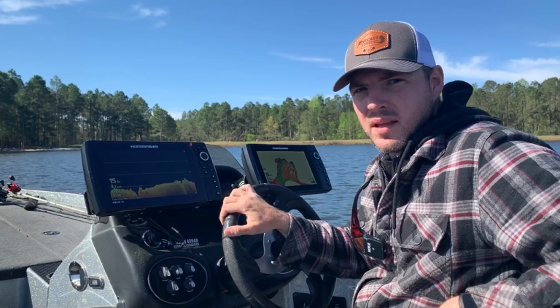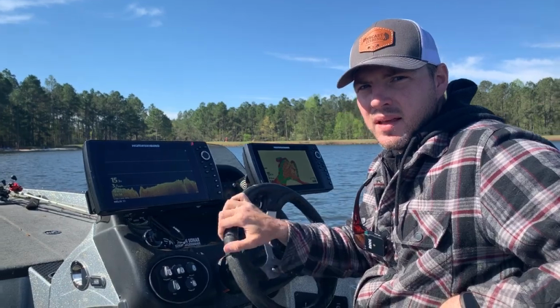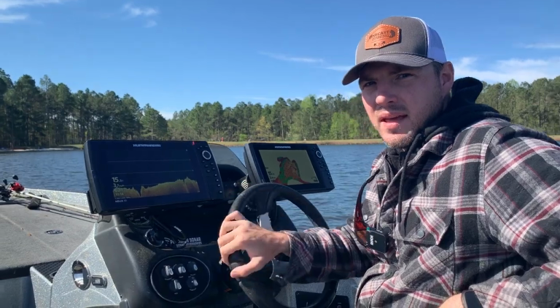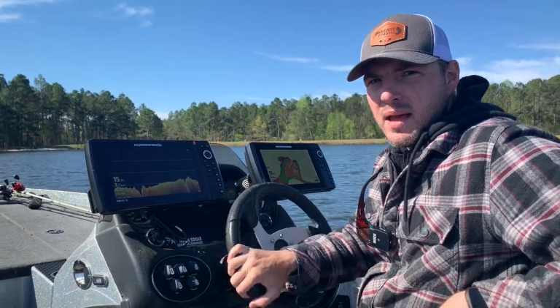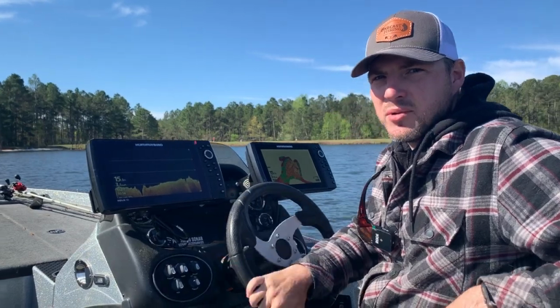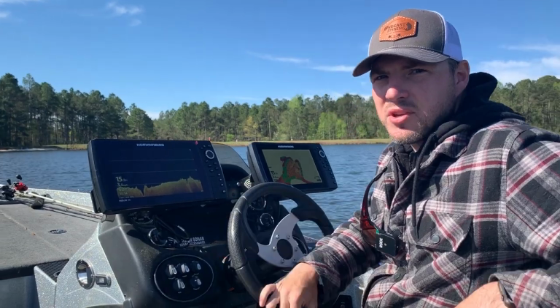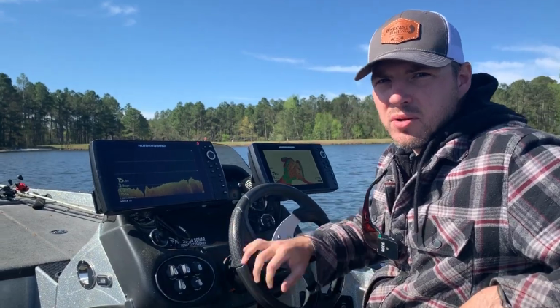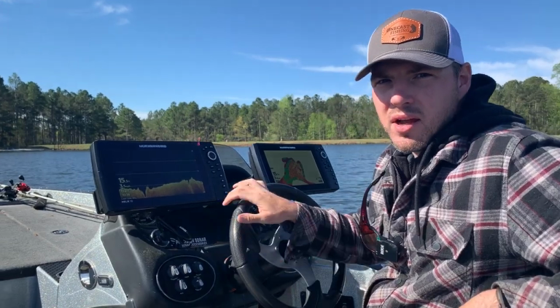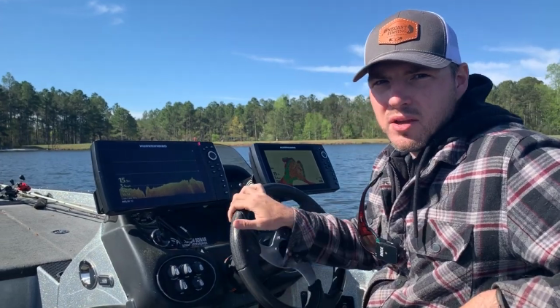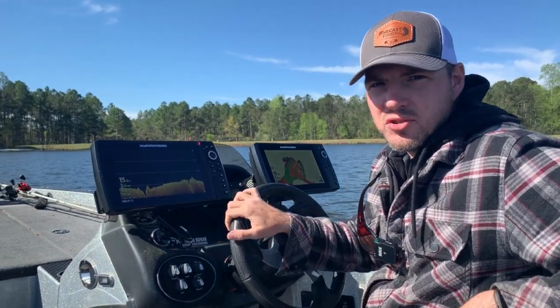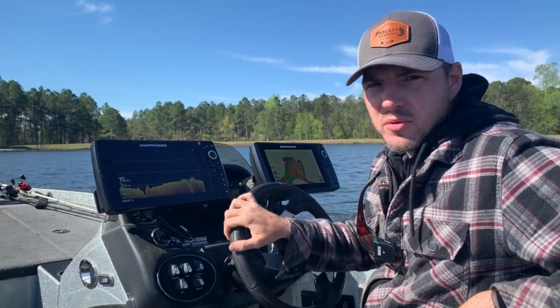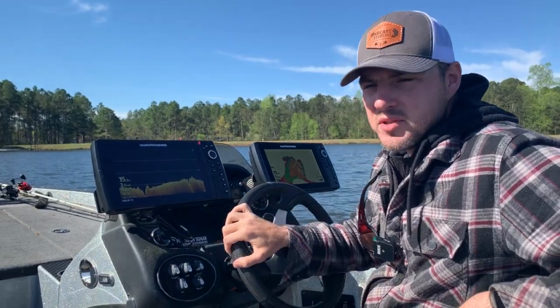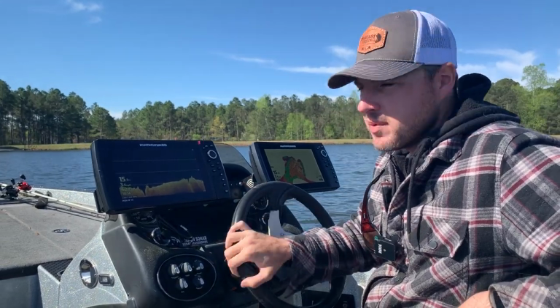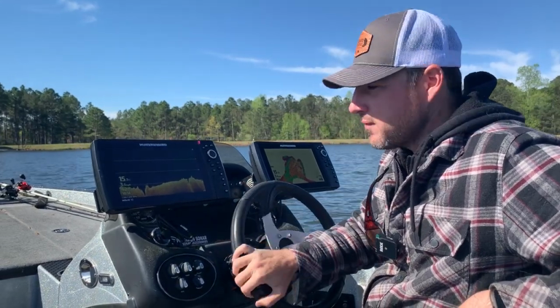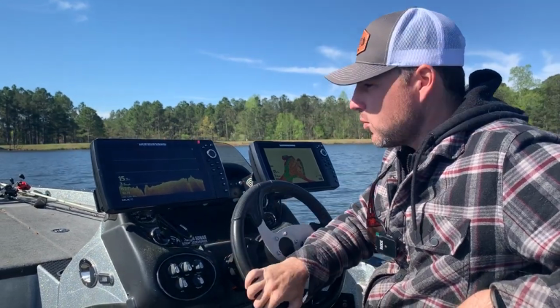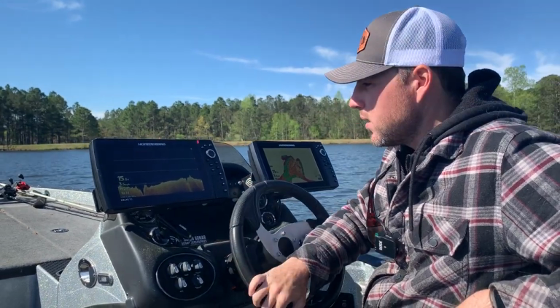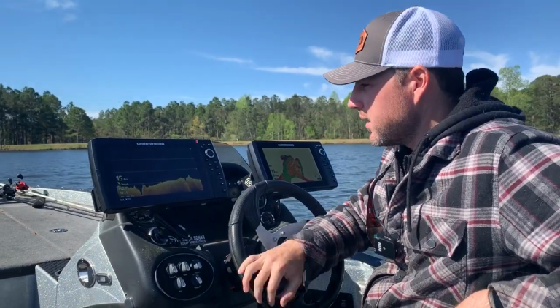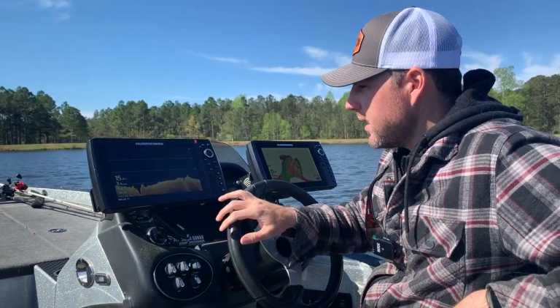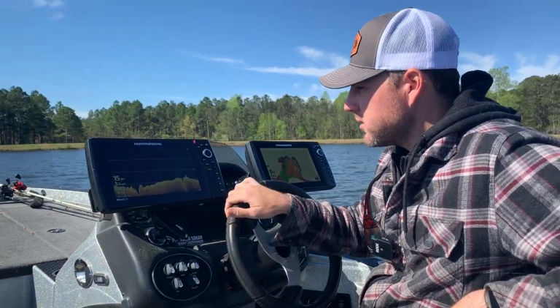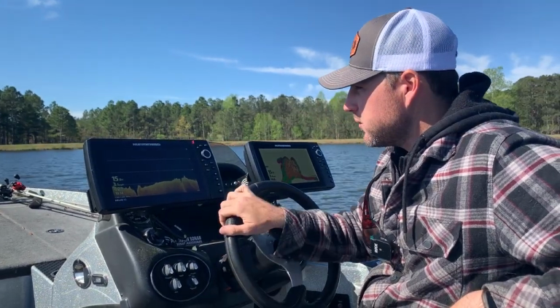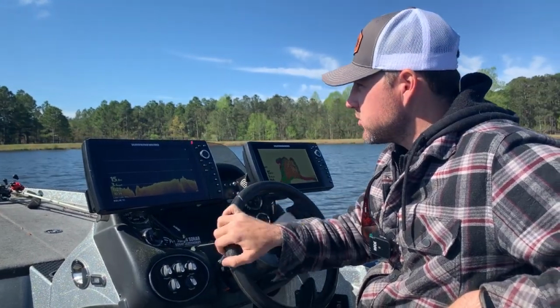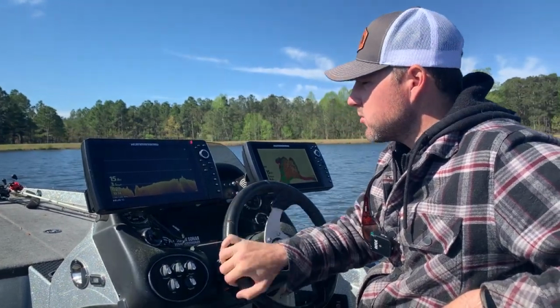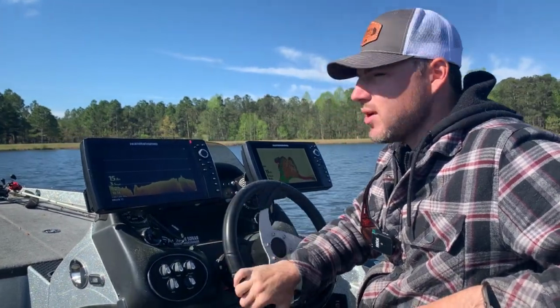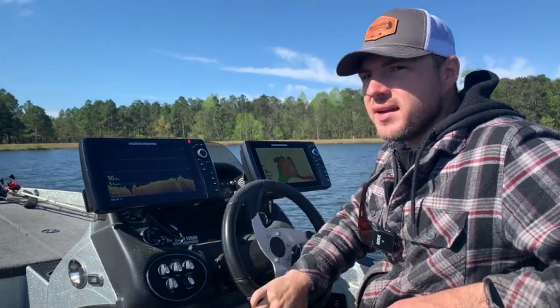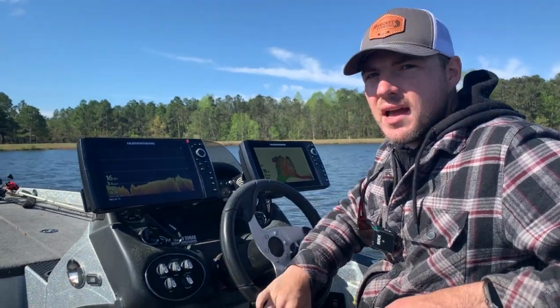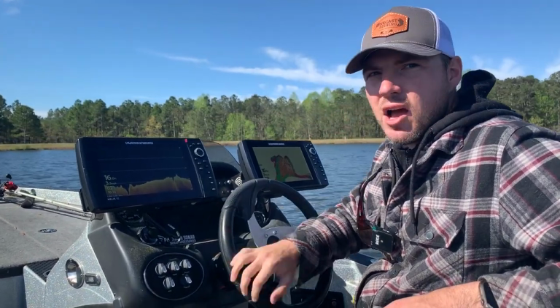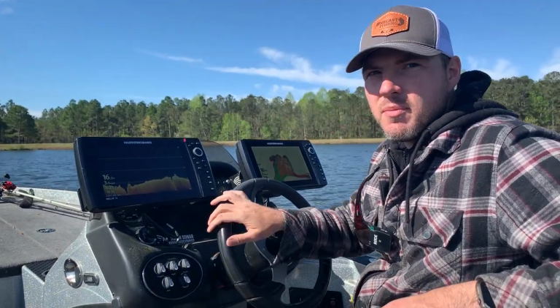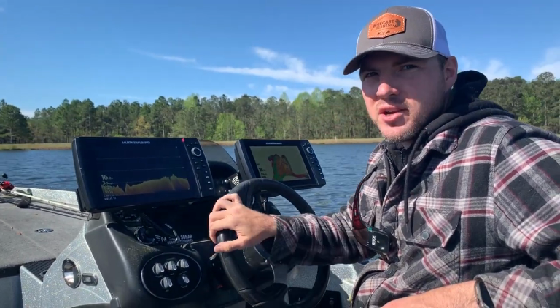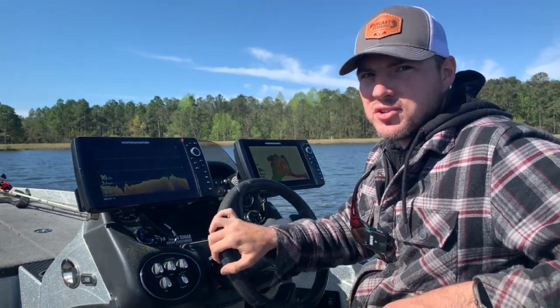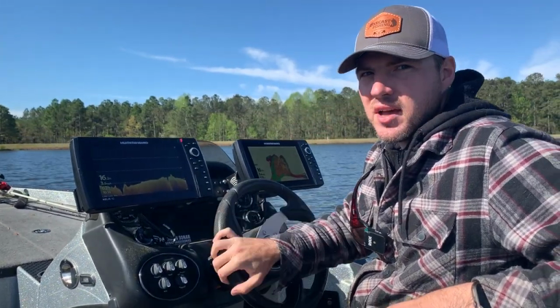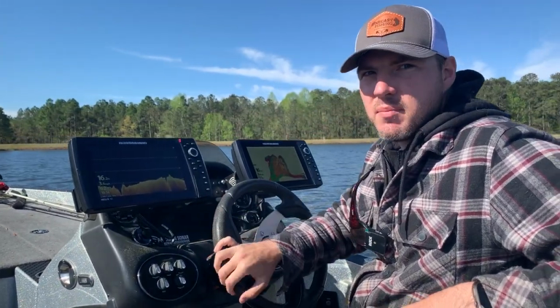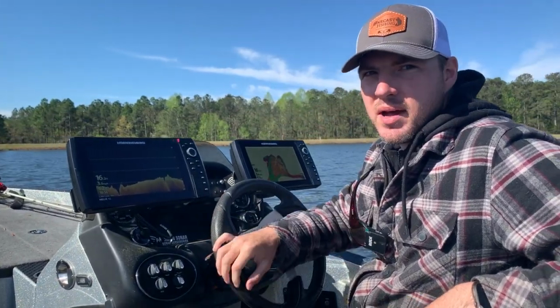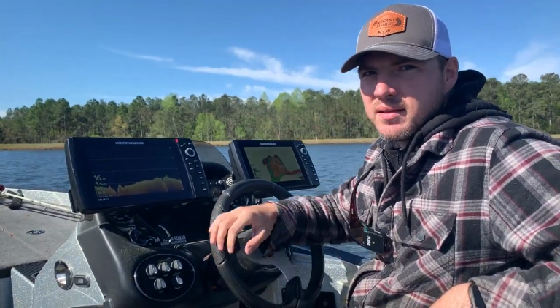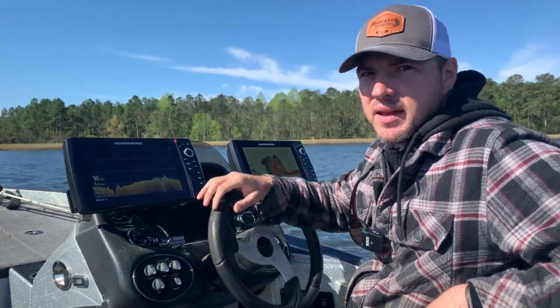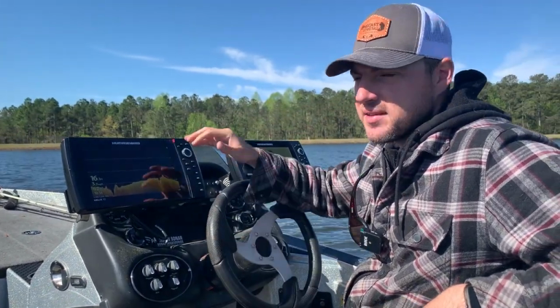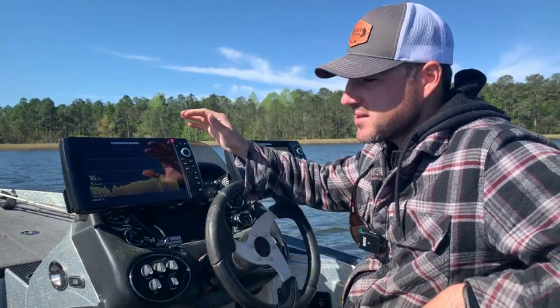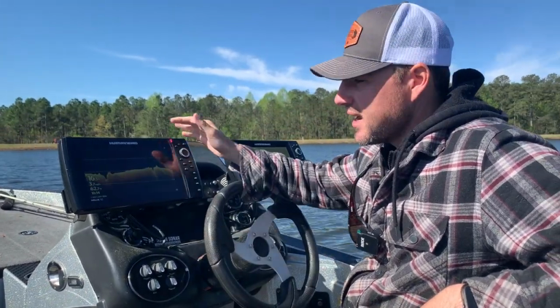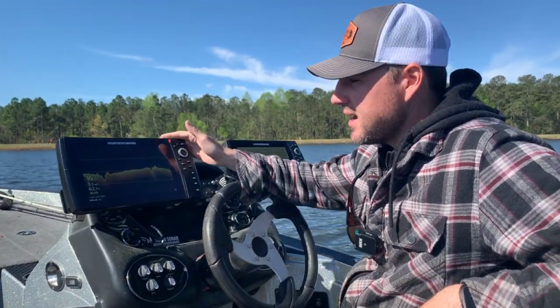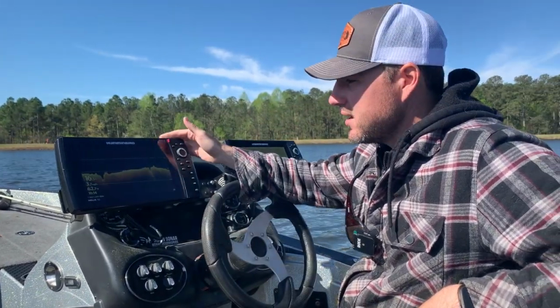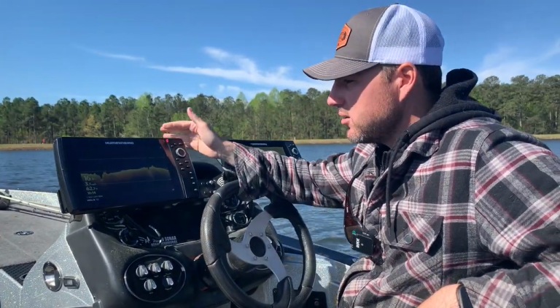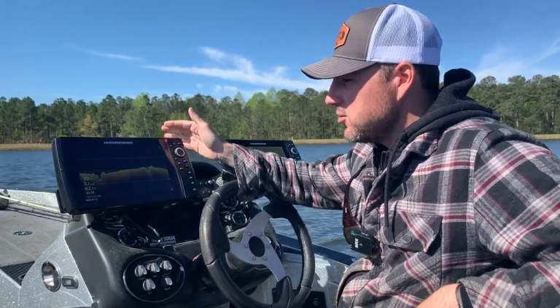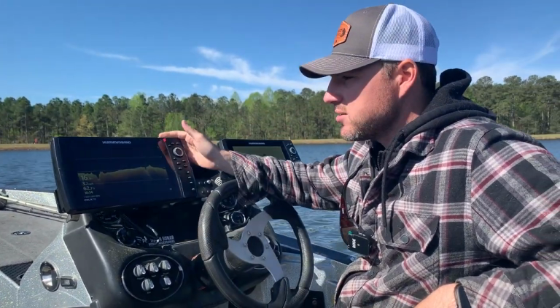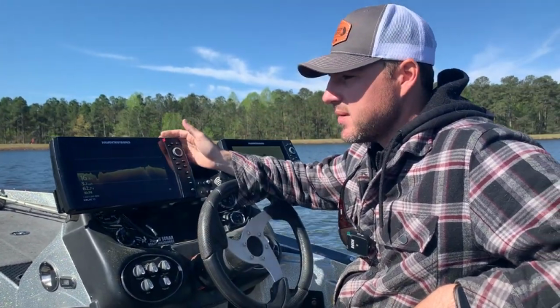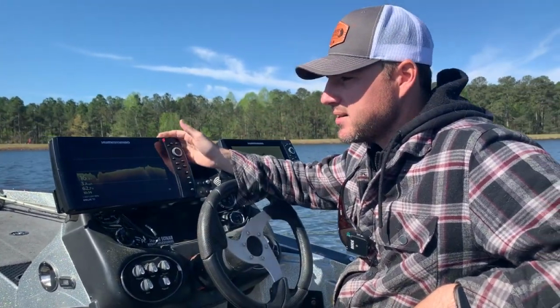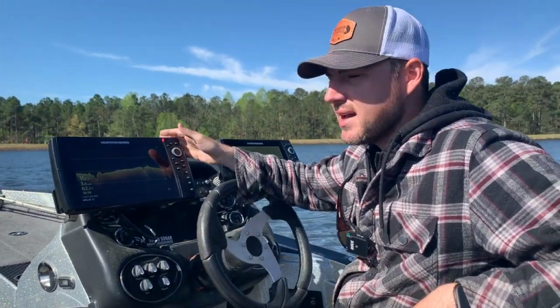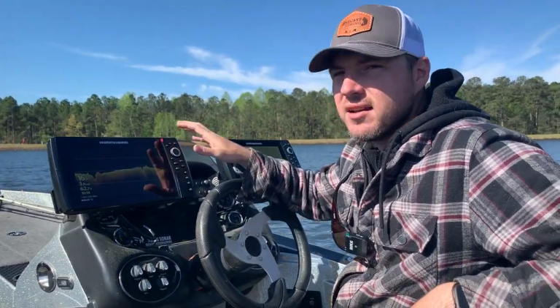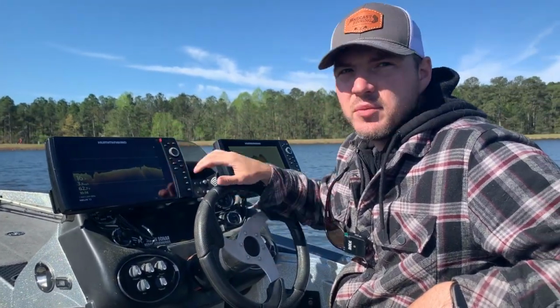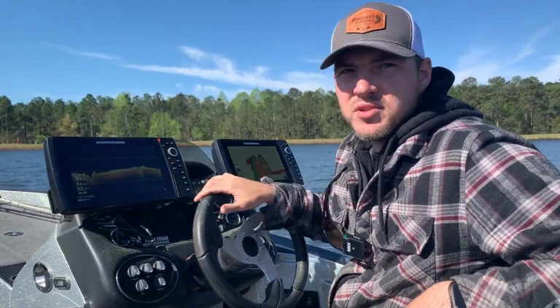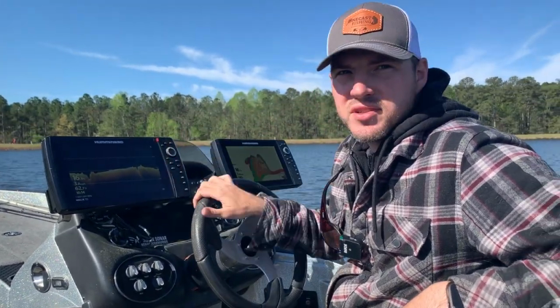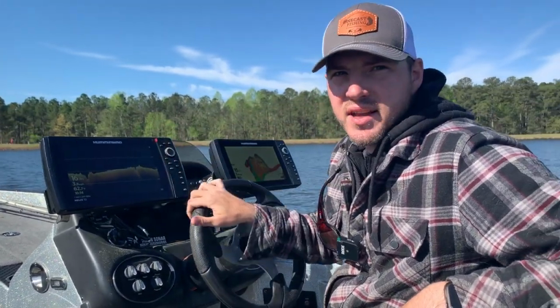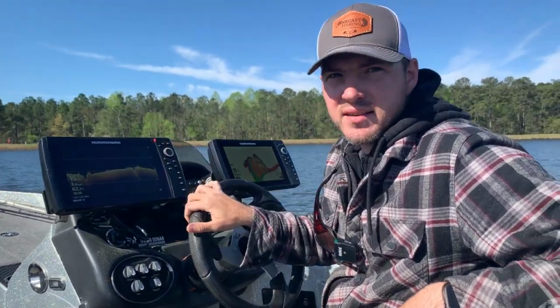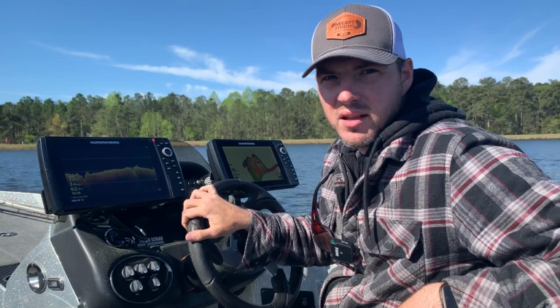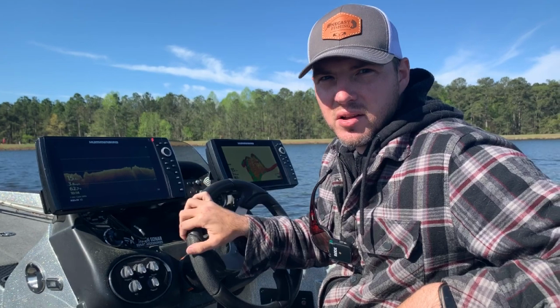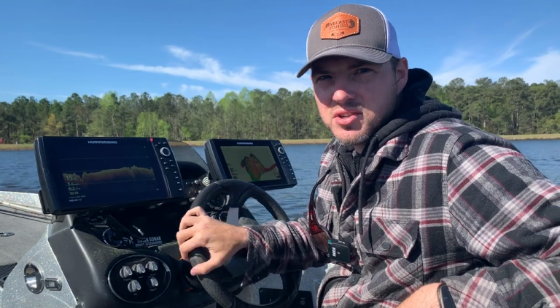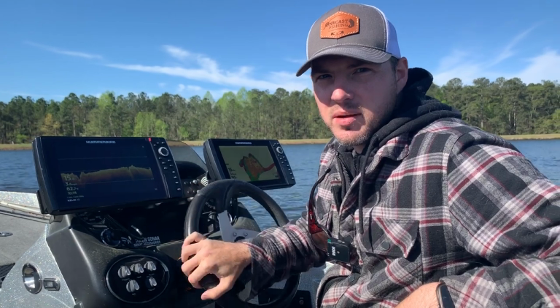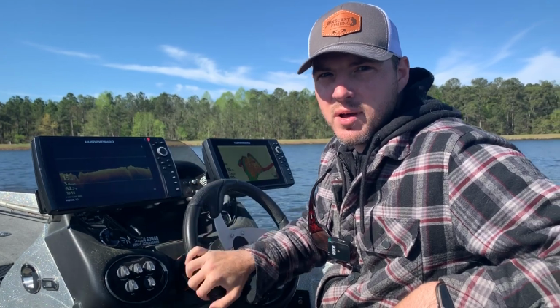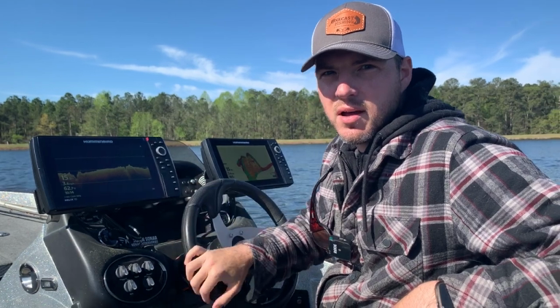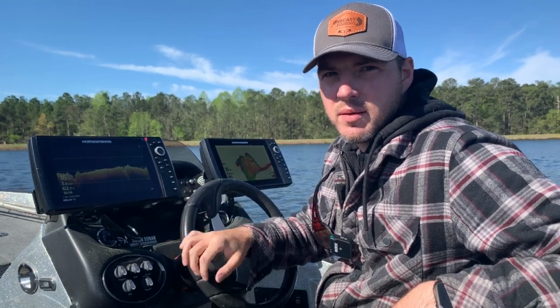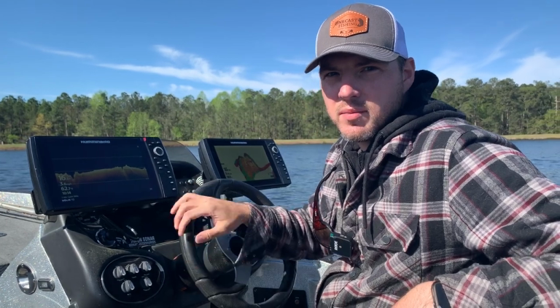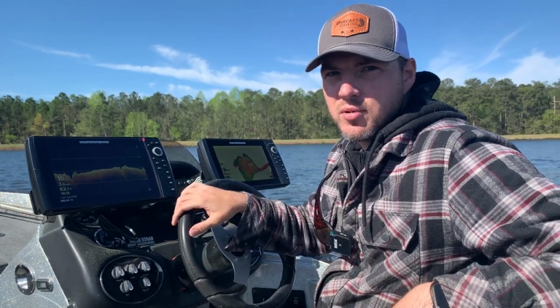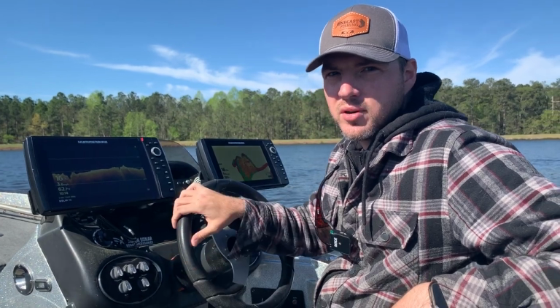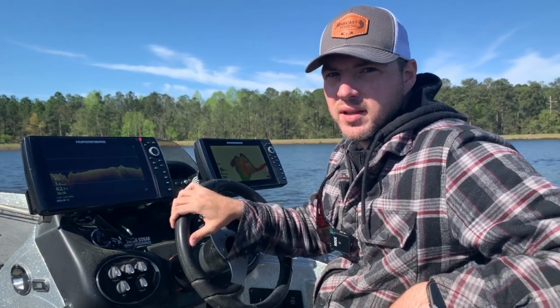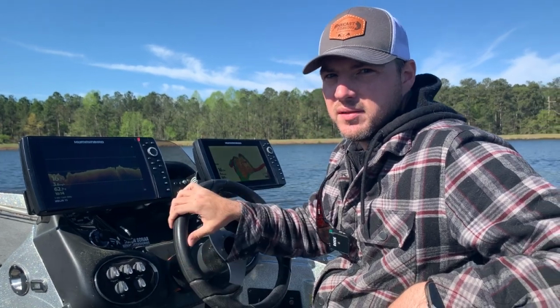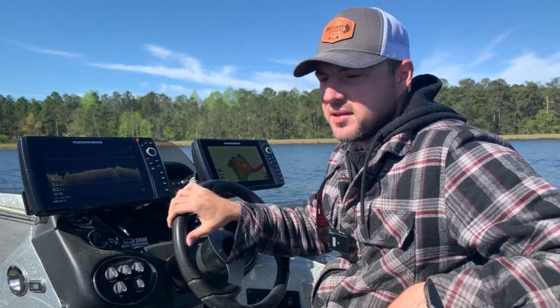Hey, what's going on YouTube? It's Ben from OneCastFishing. Right now I'm actually out on the lake scanning it using my down imaging technology on my Humminbird Helix.